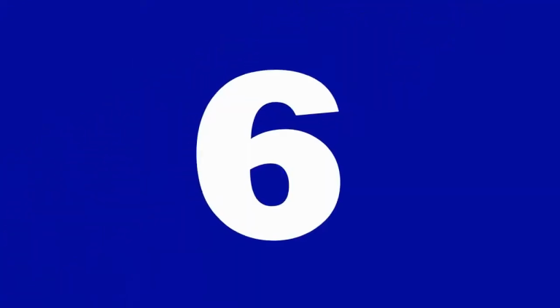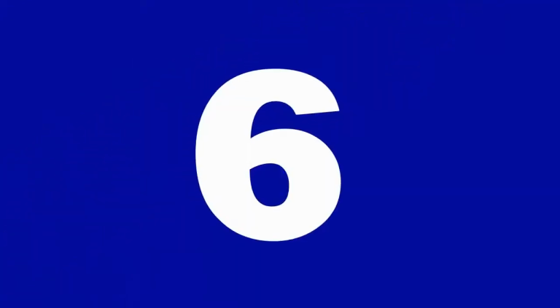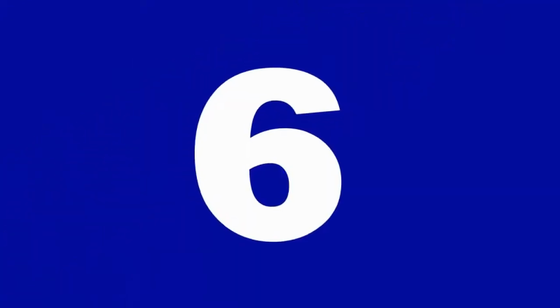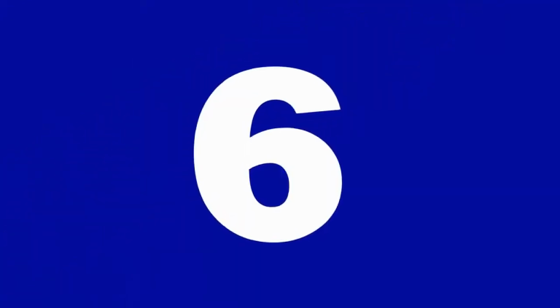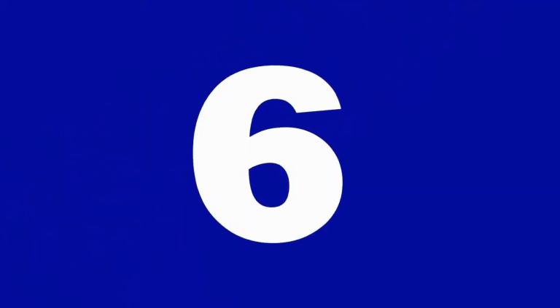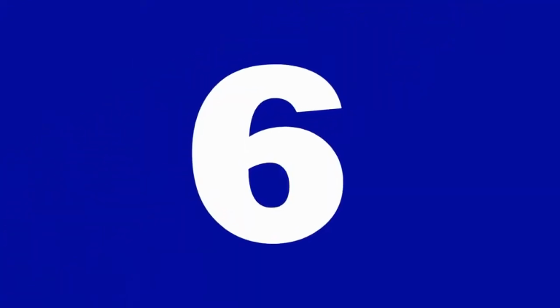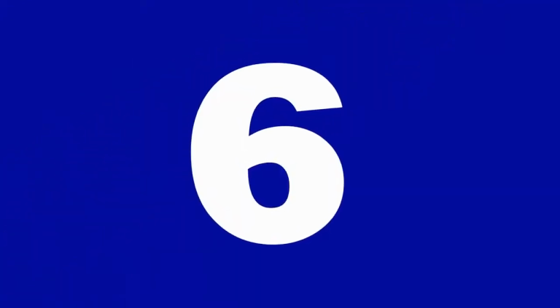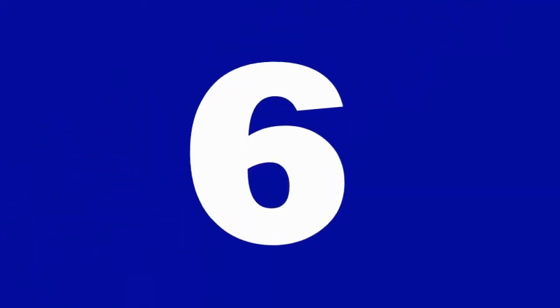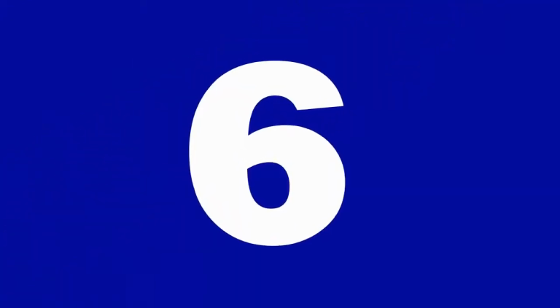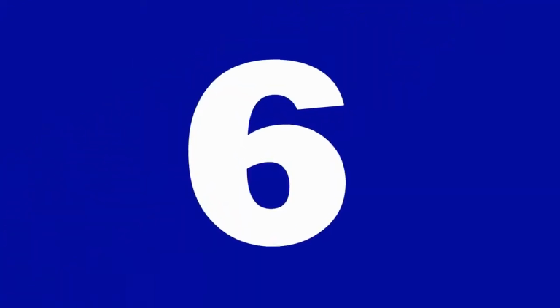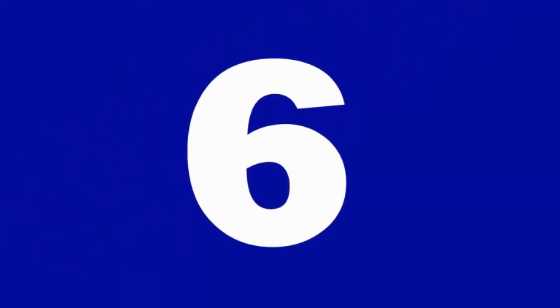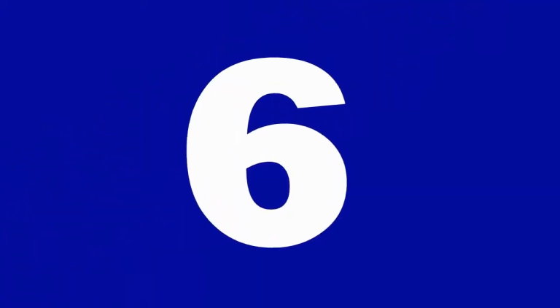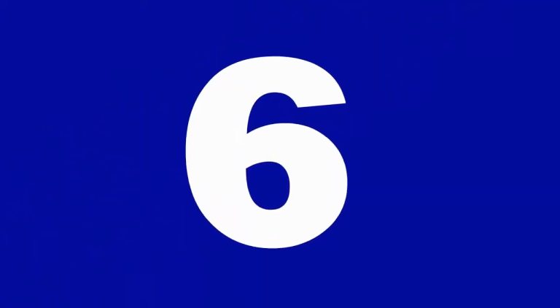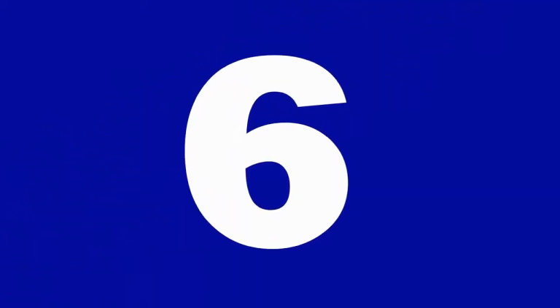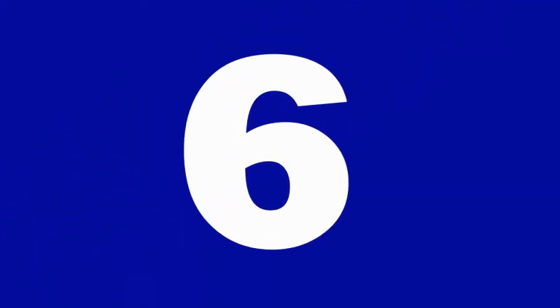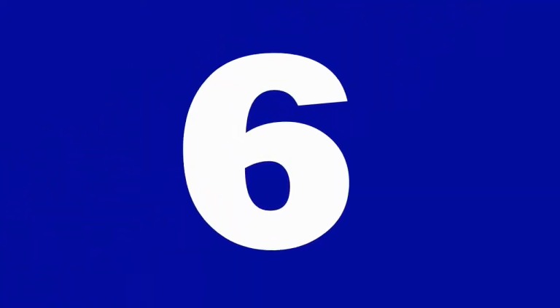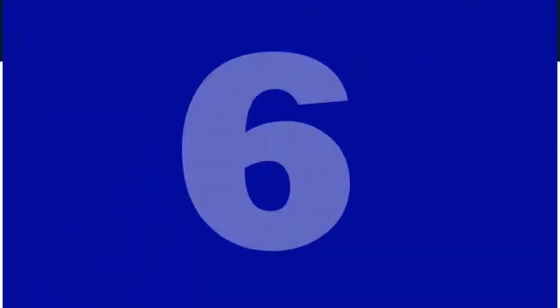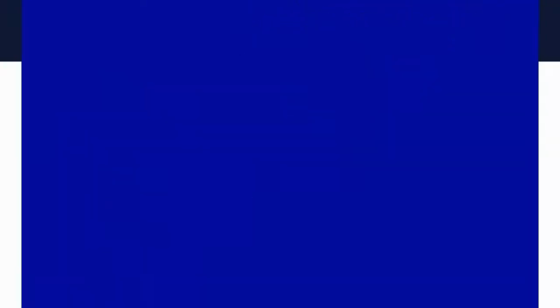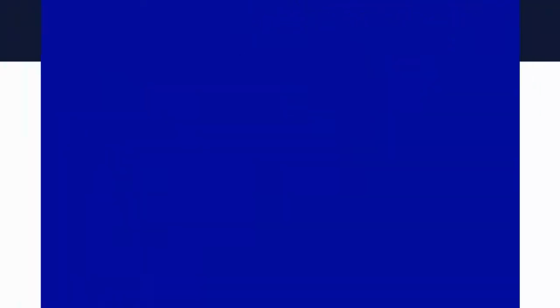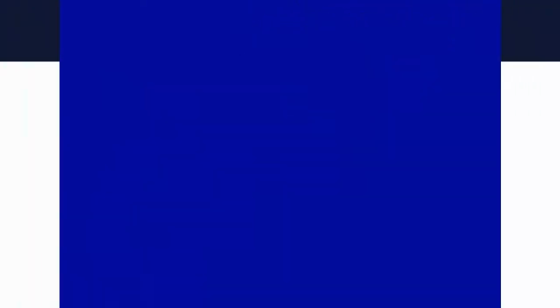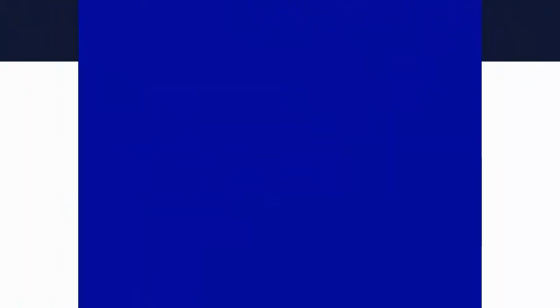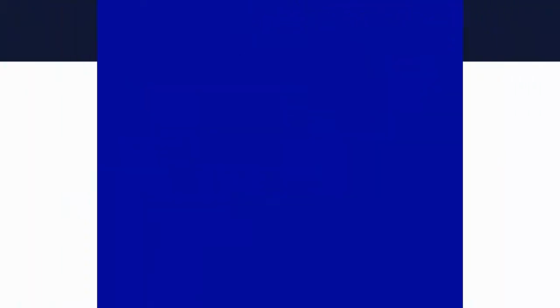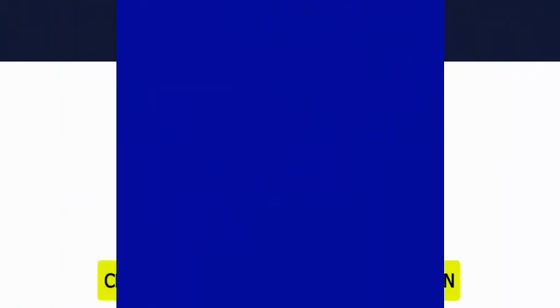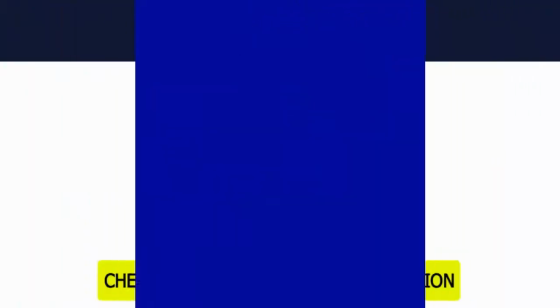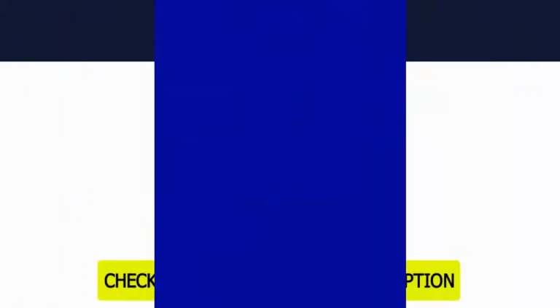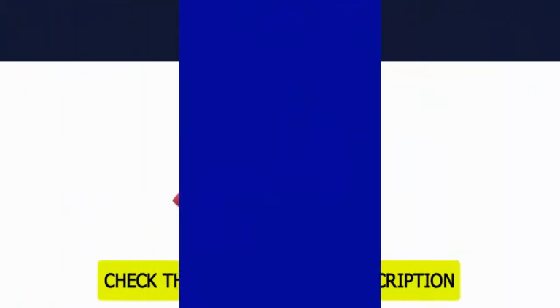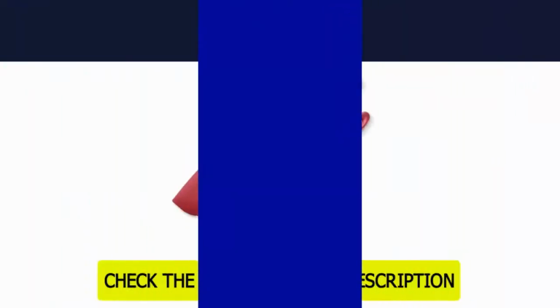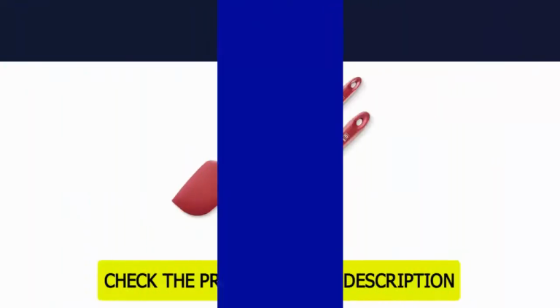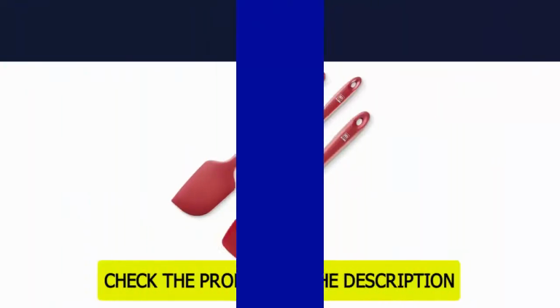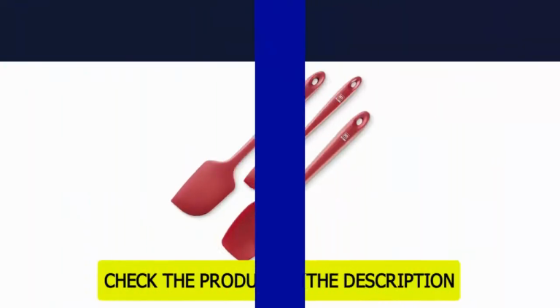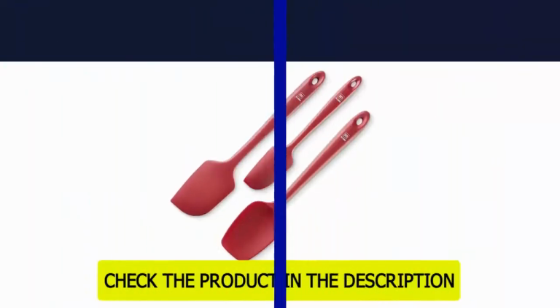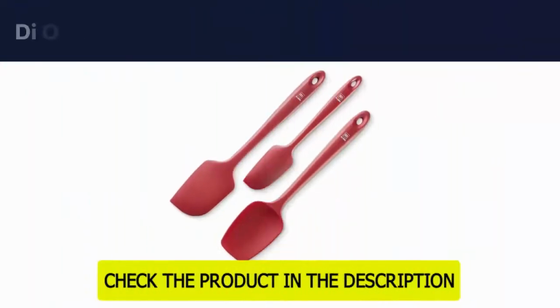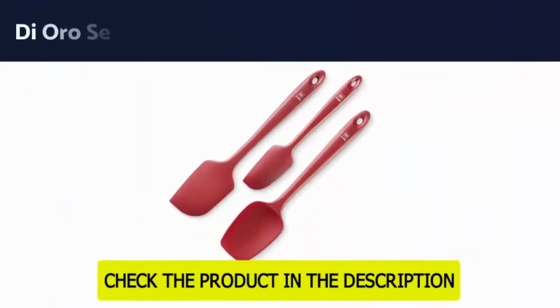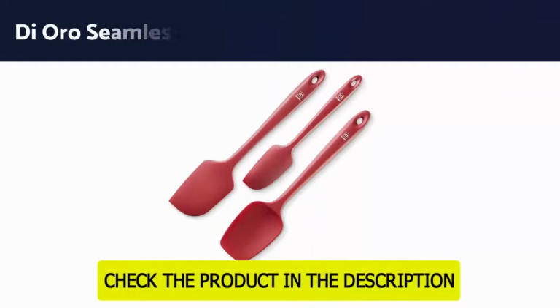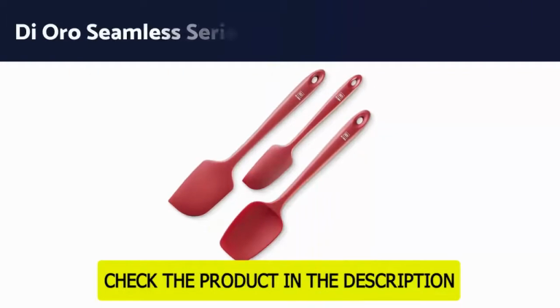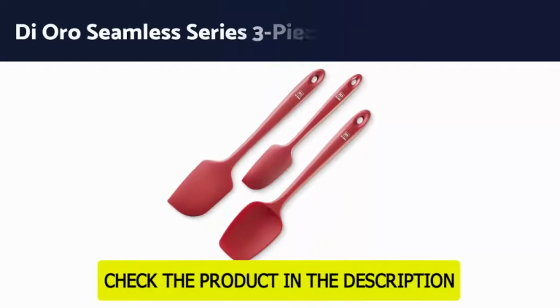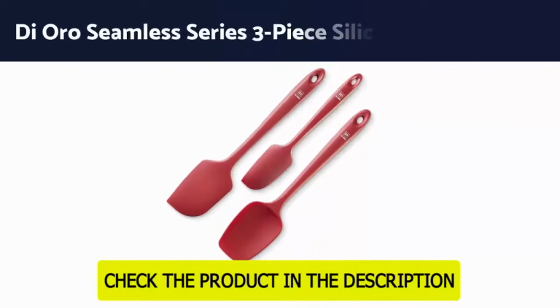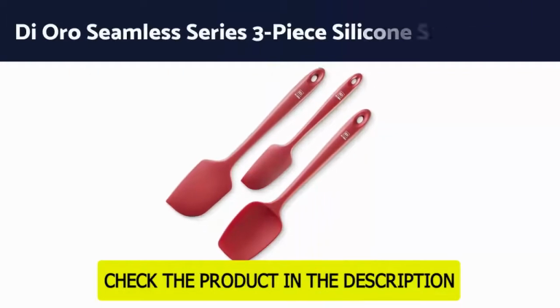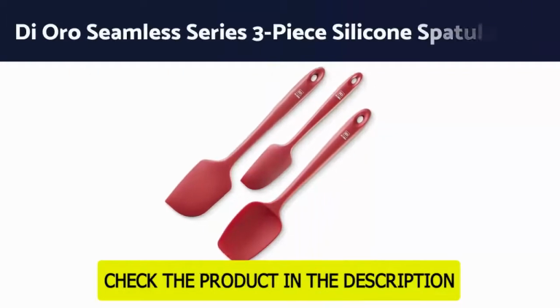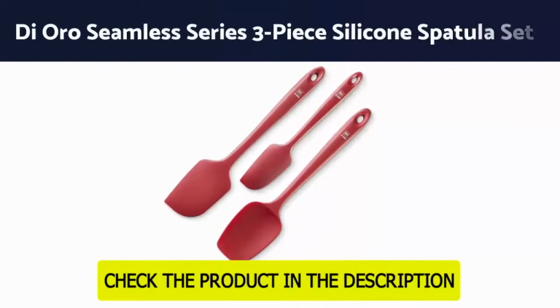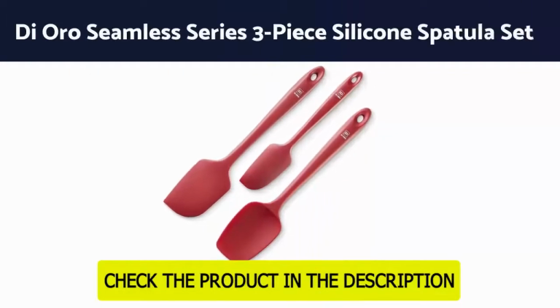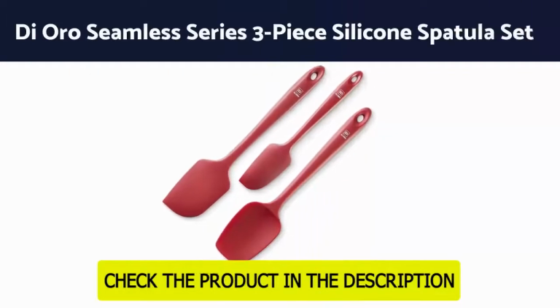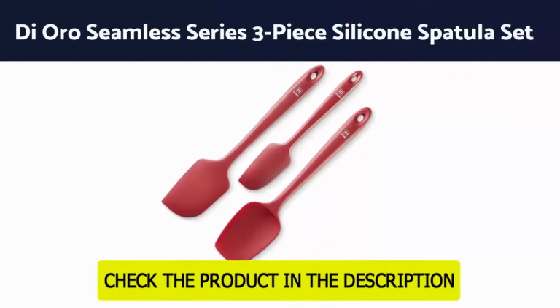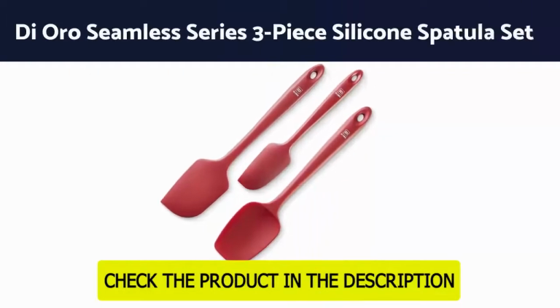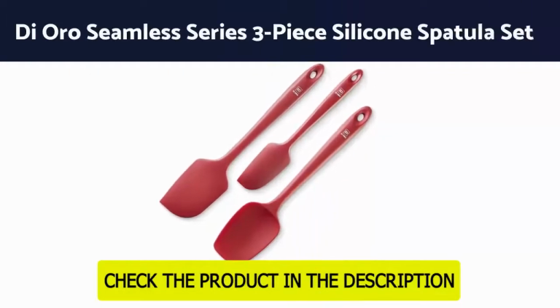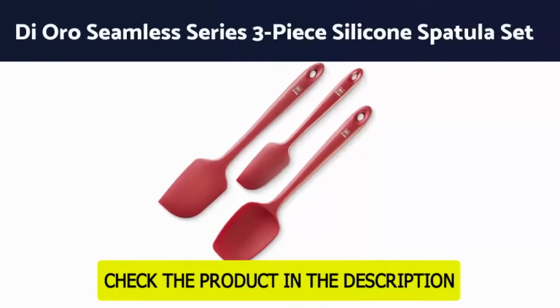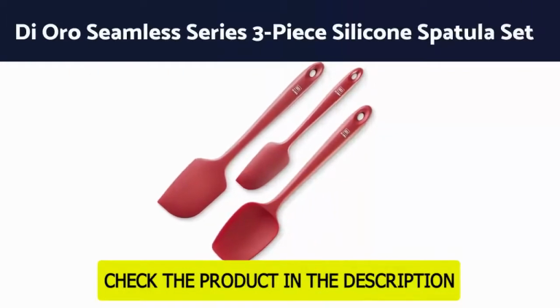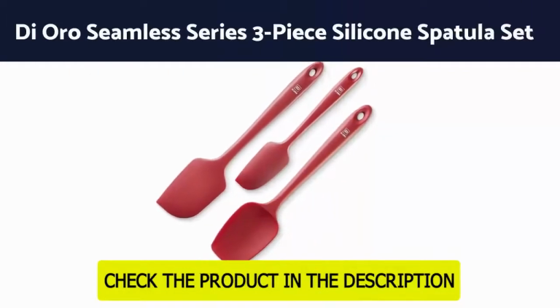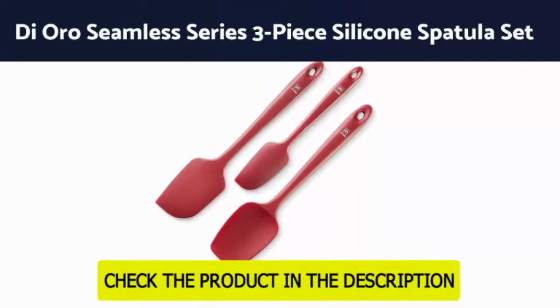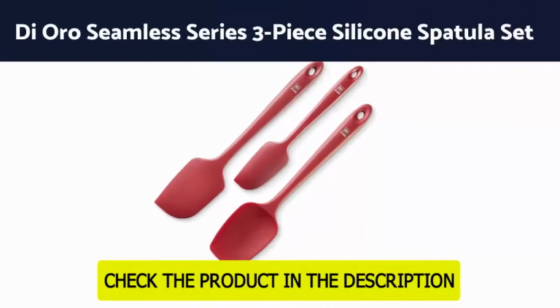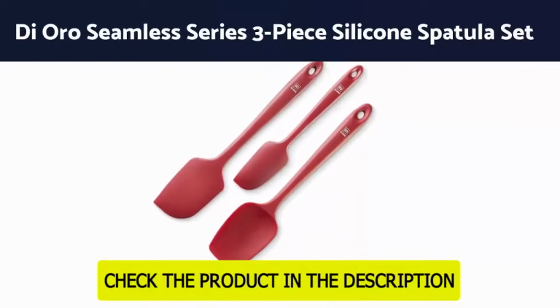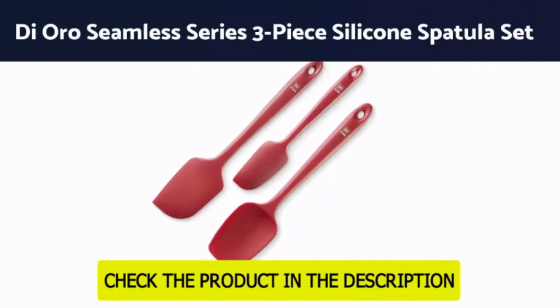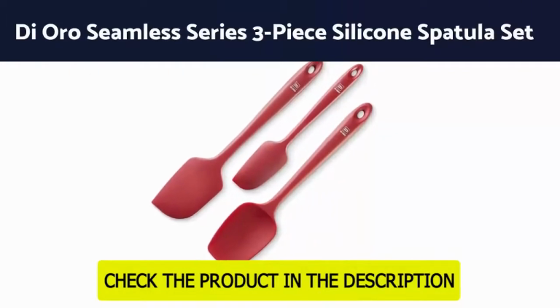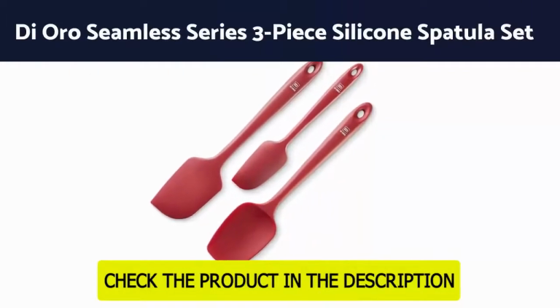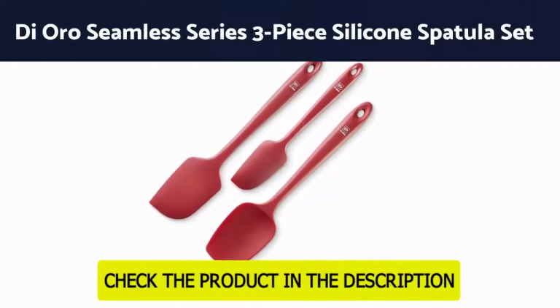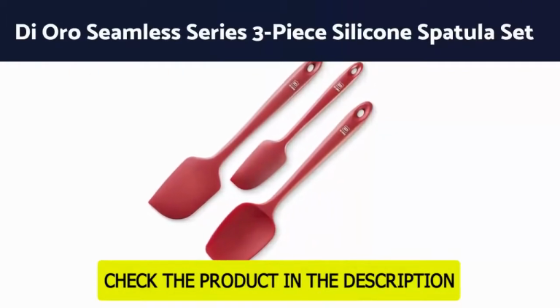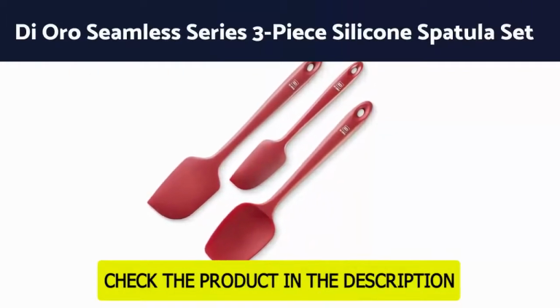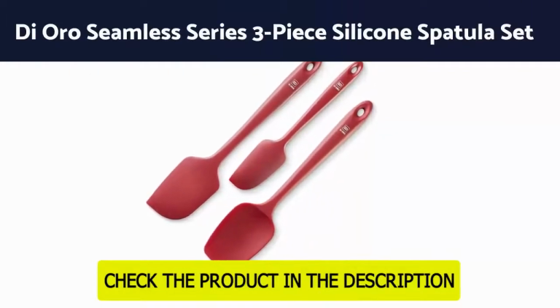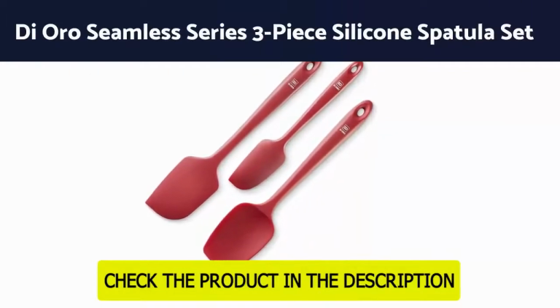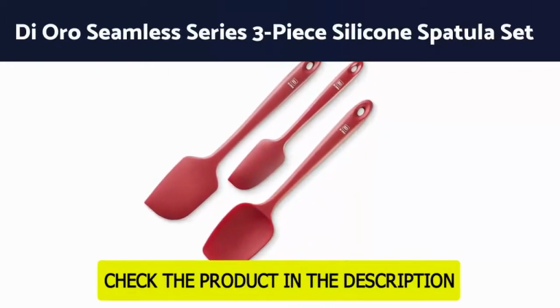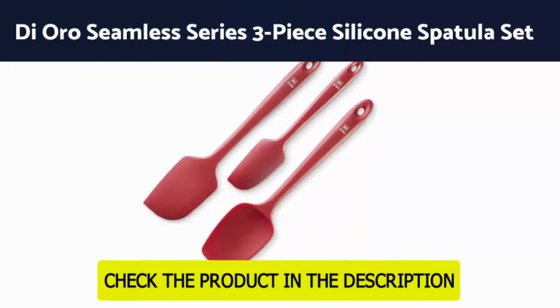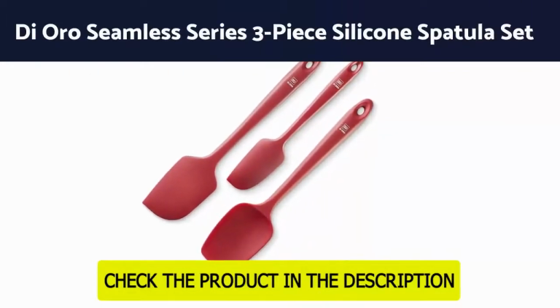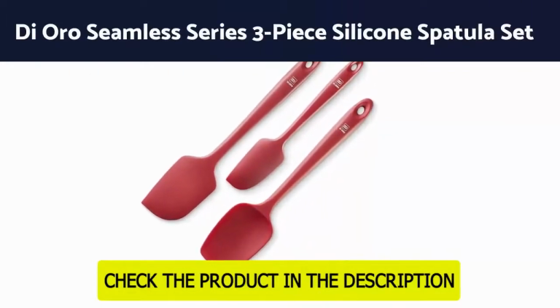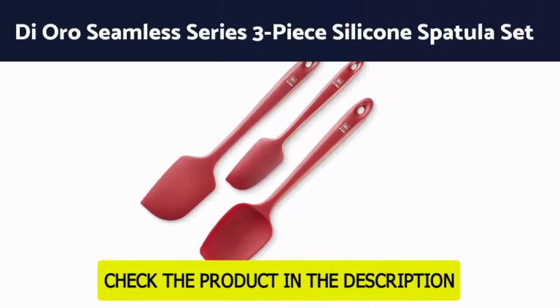Number 6: Diaro Living Silicone Spatulas.